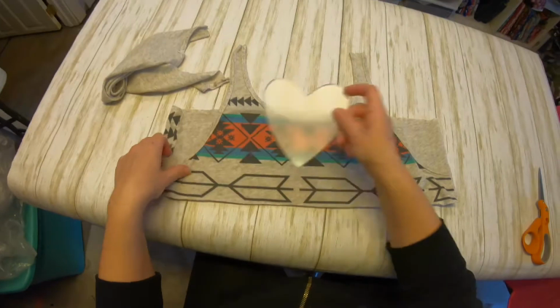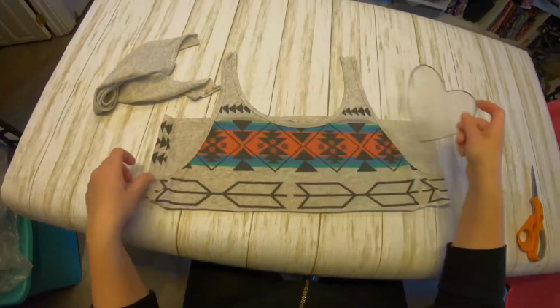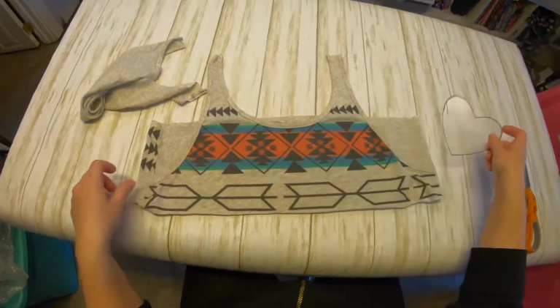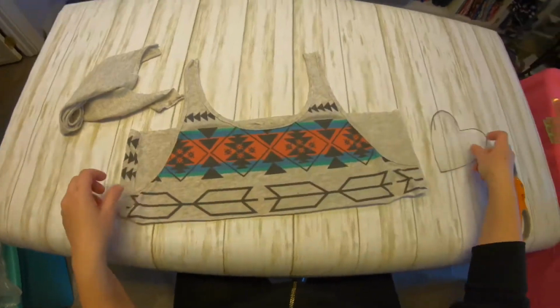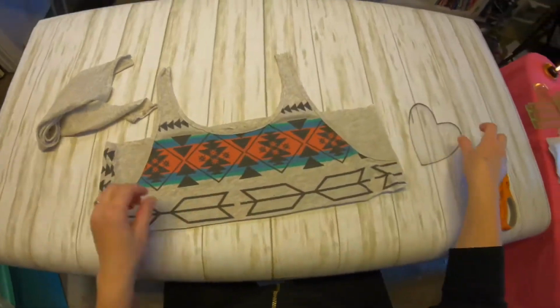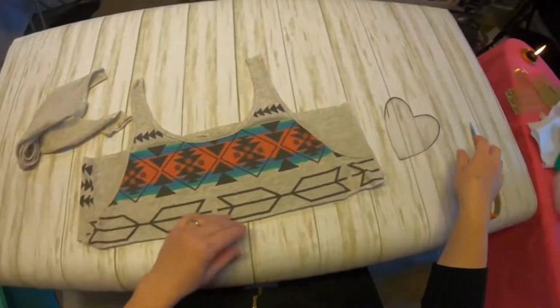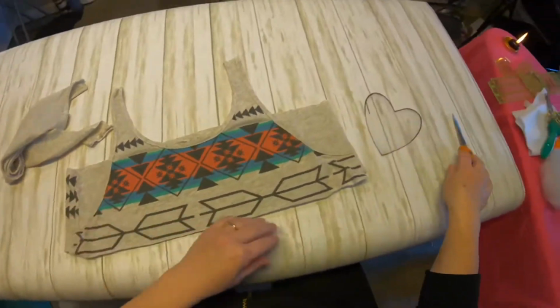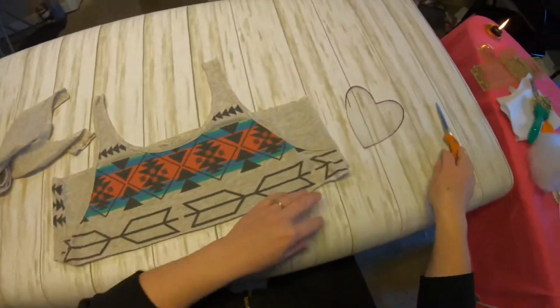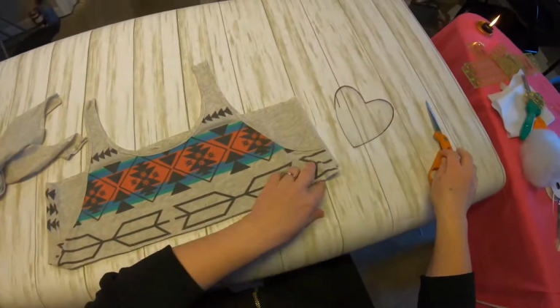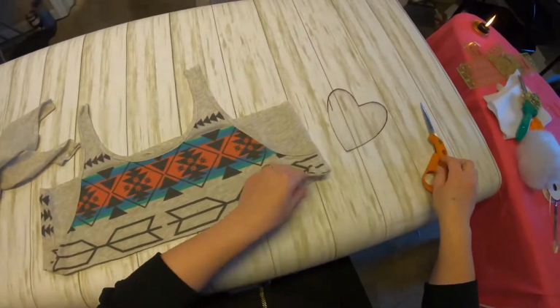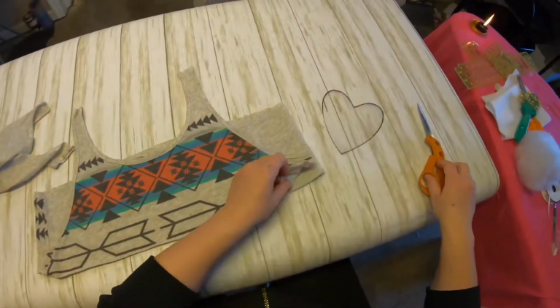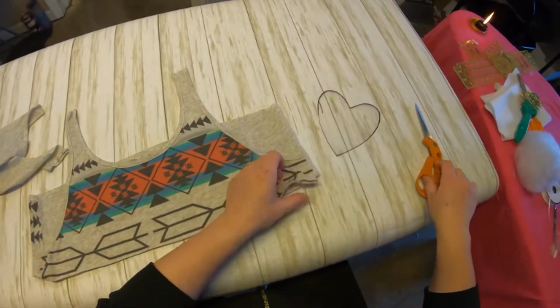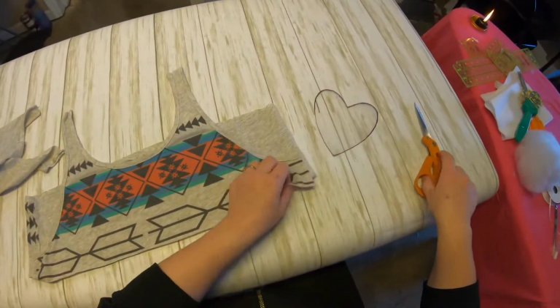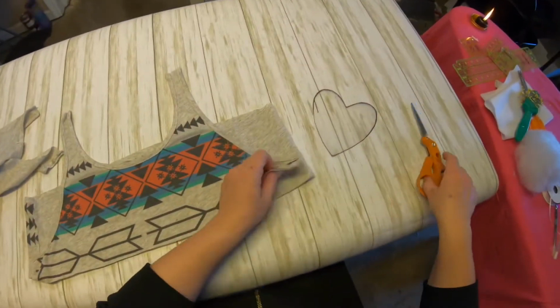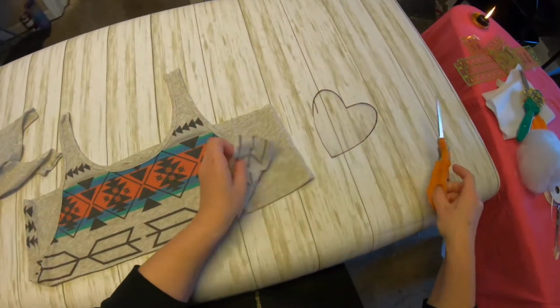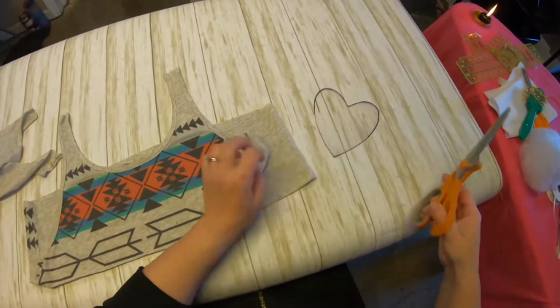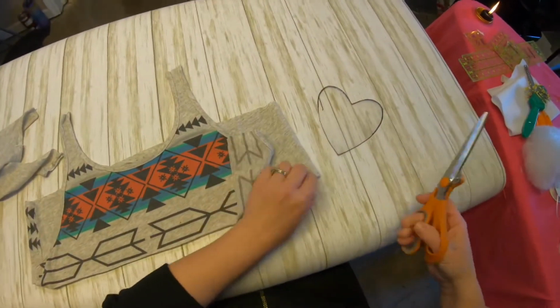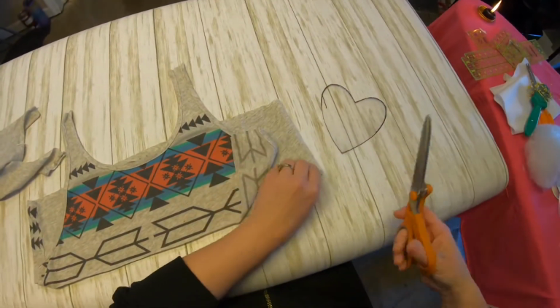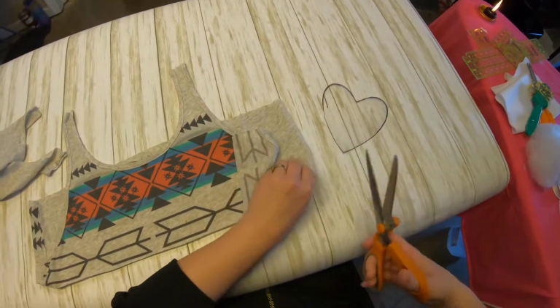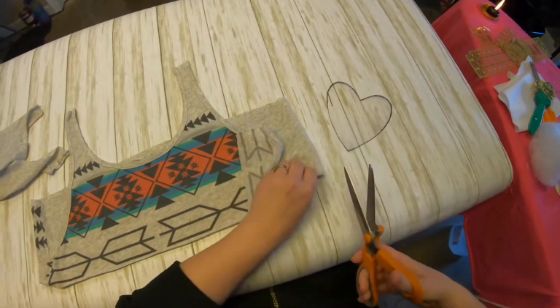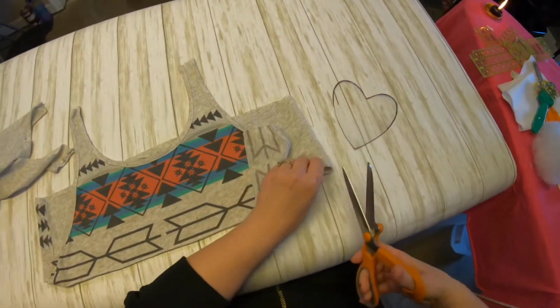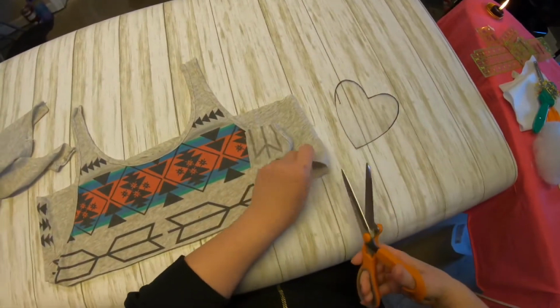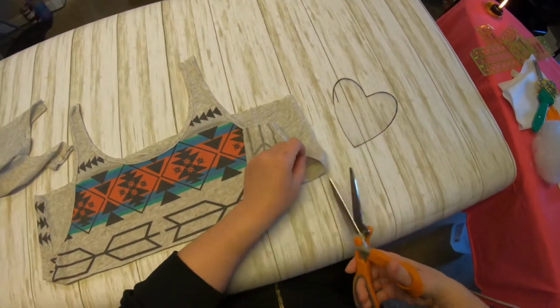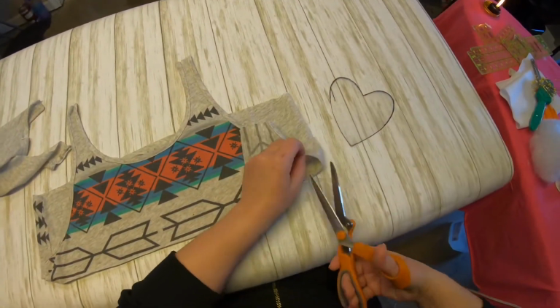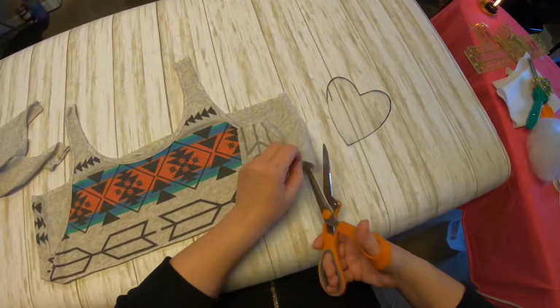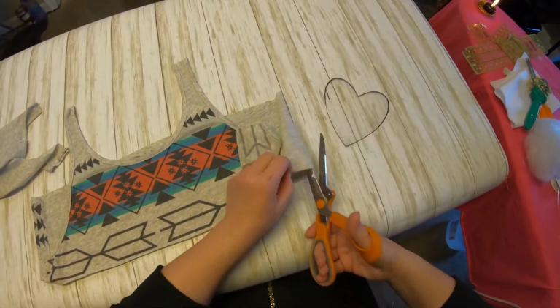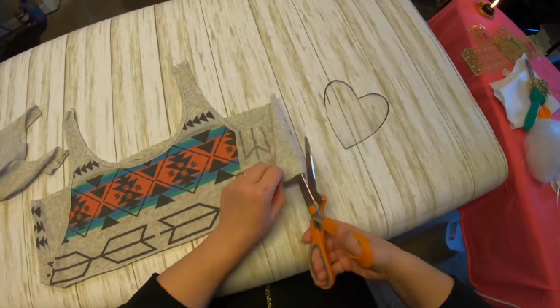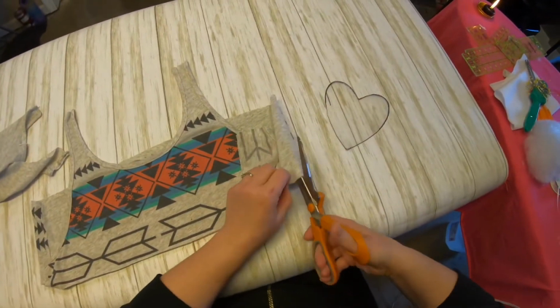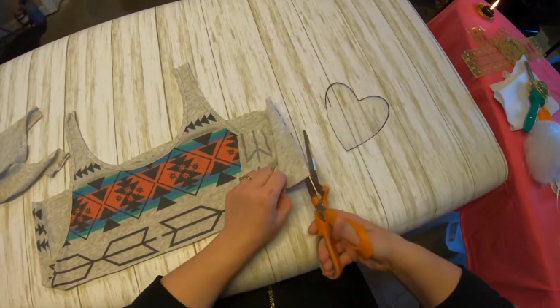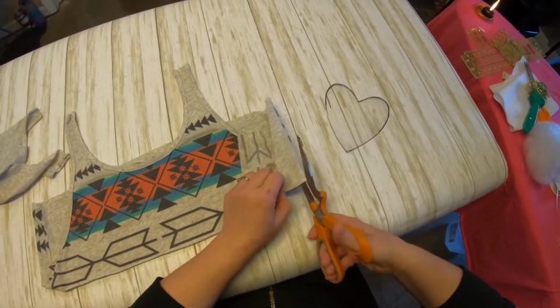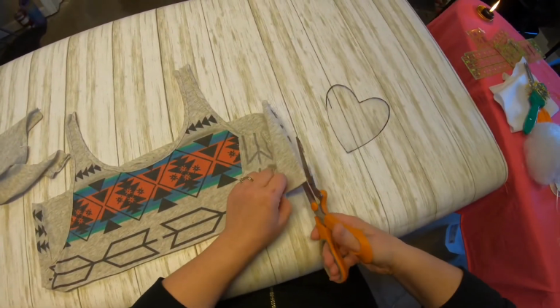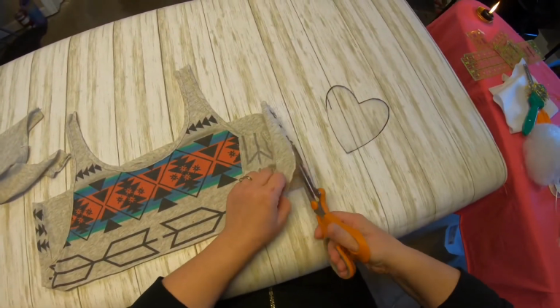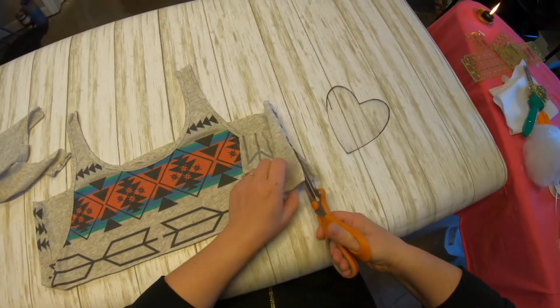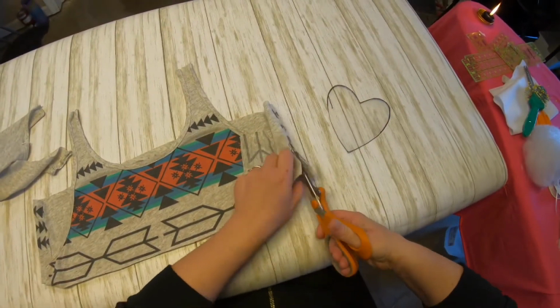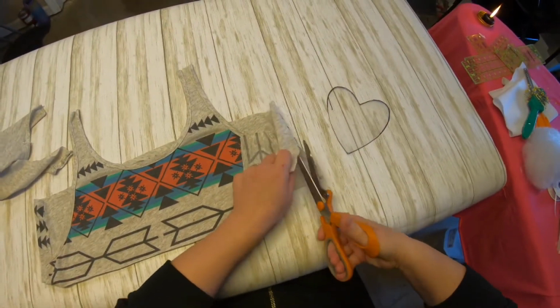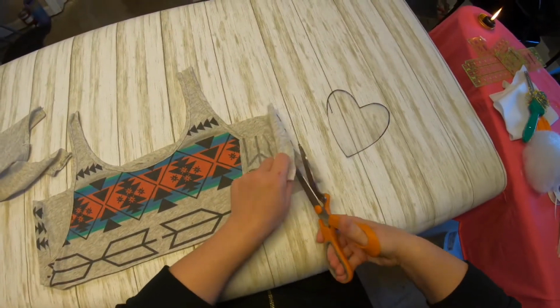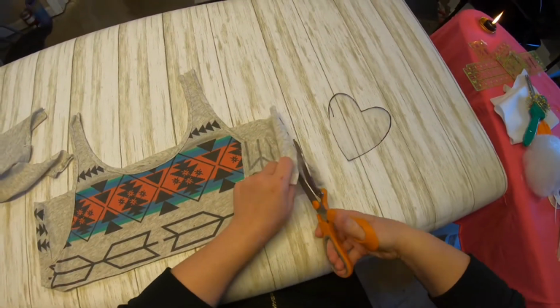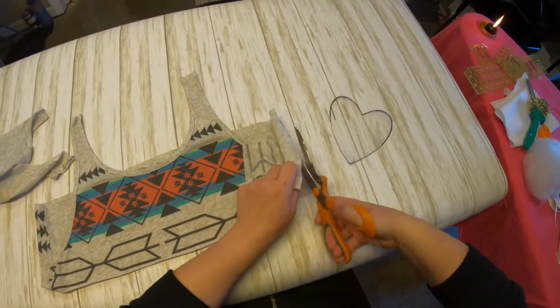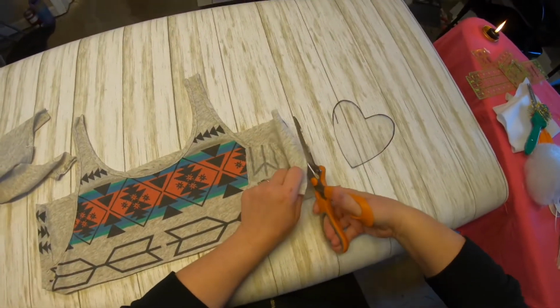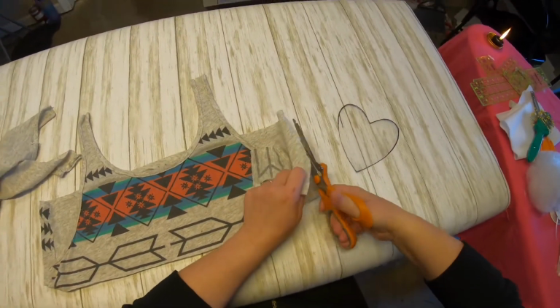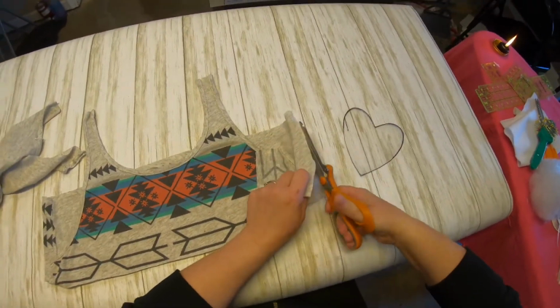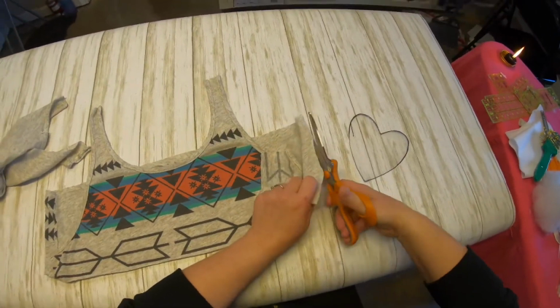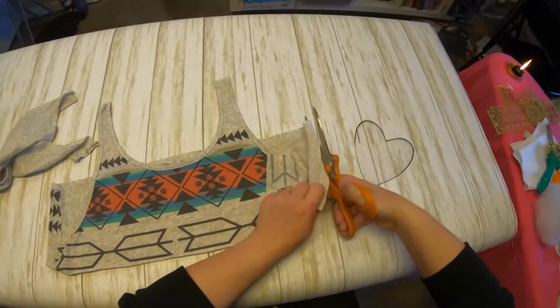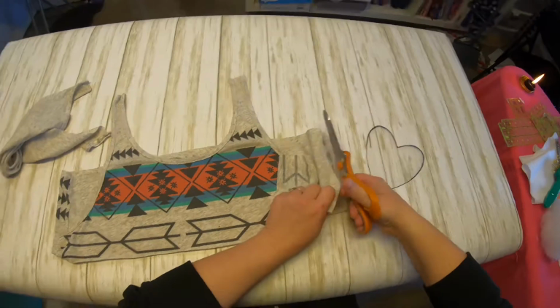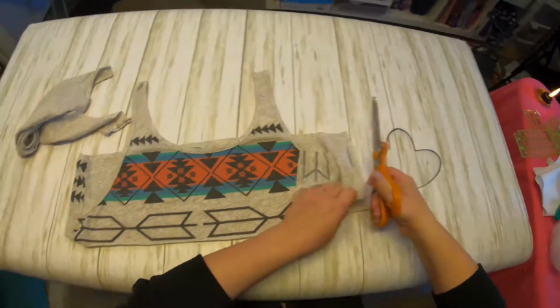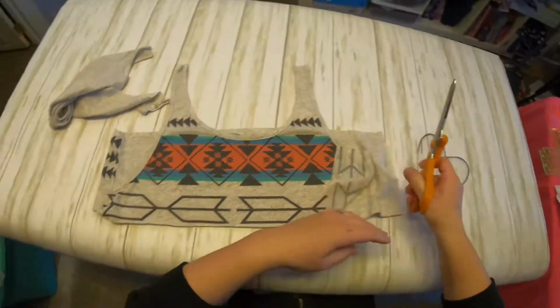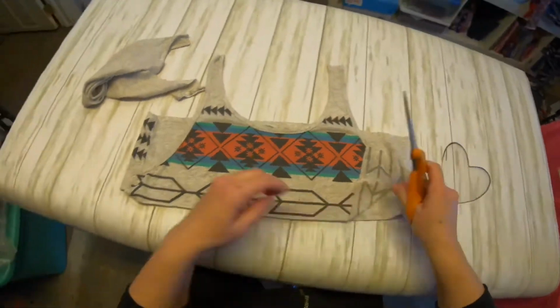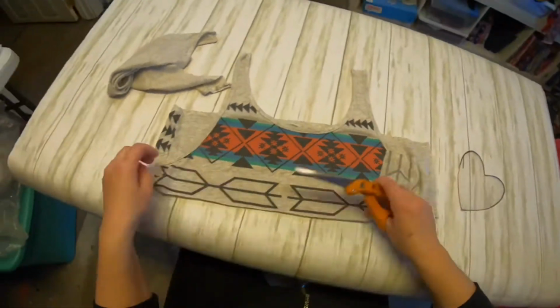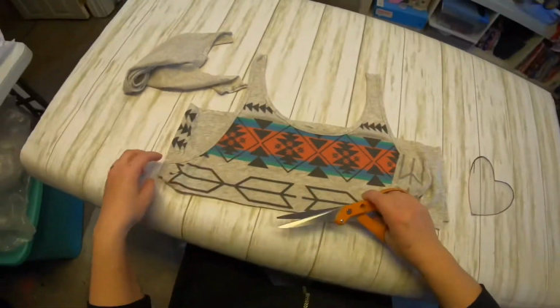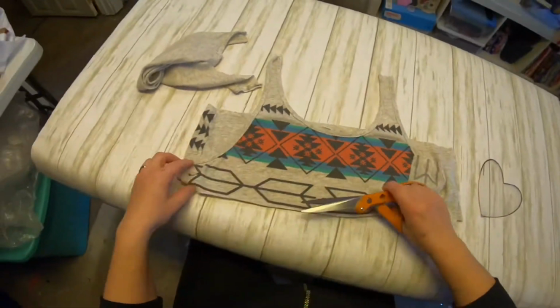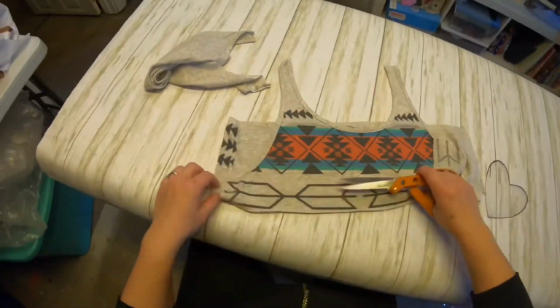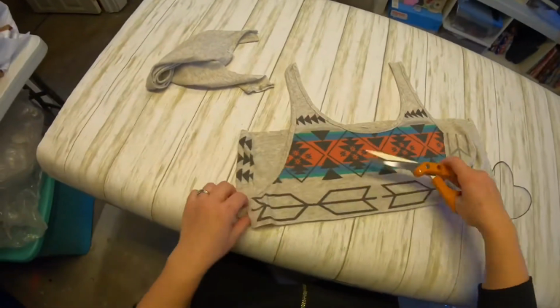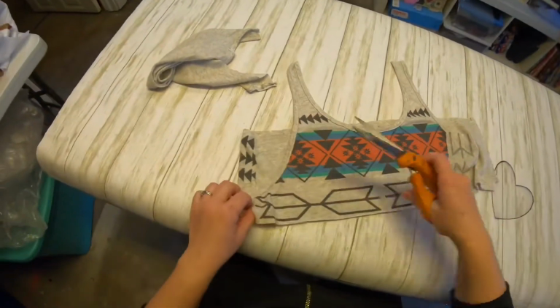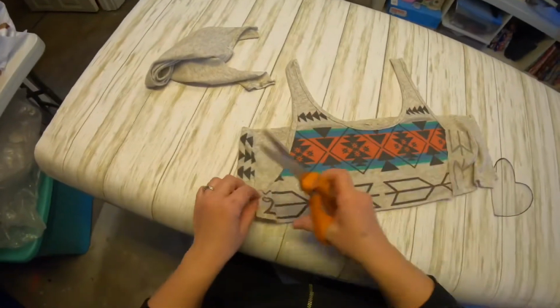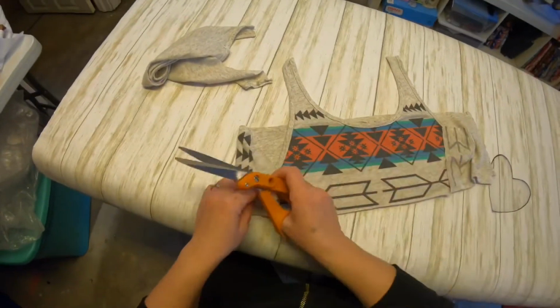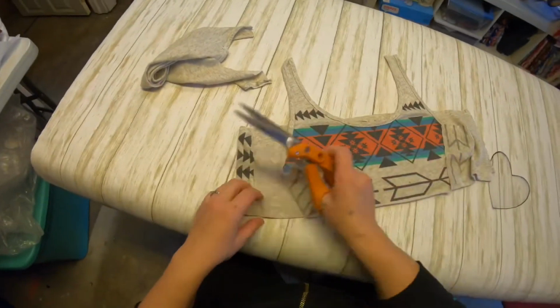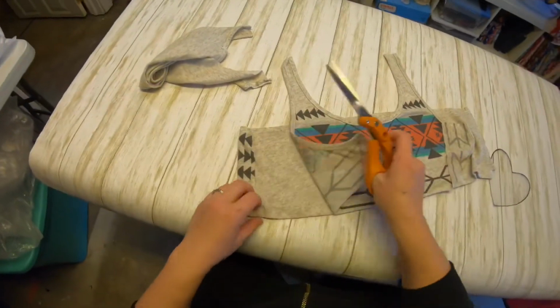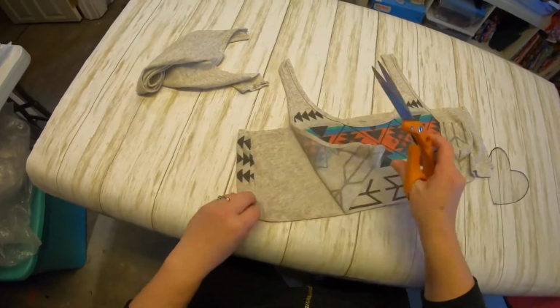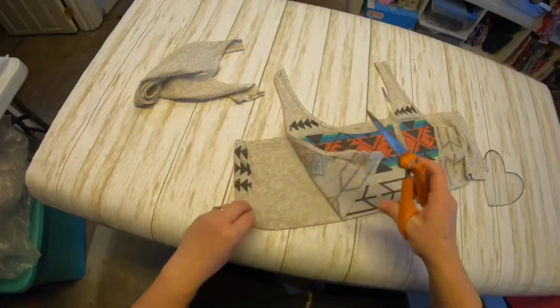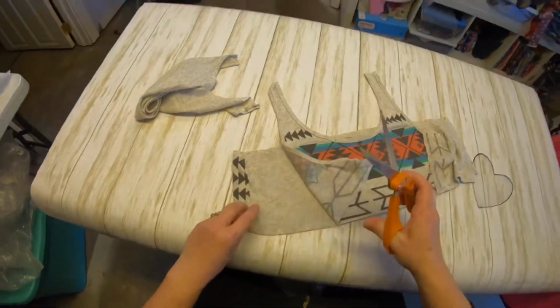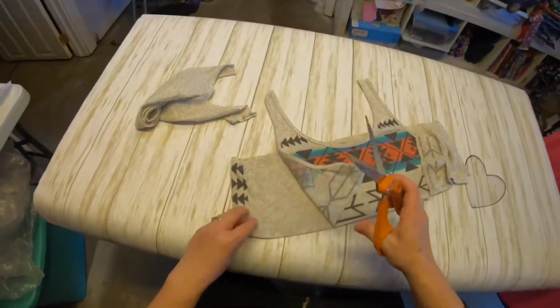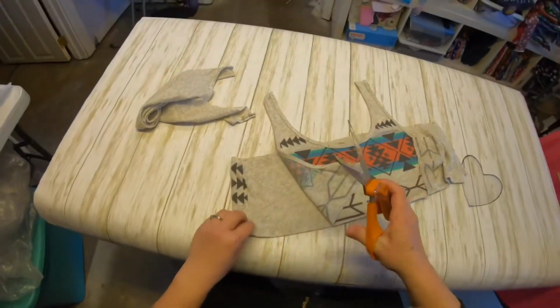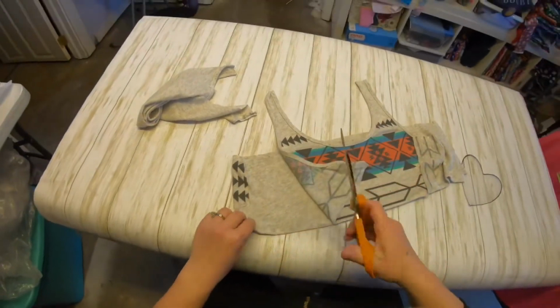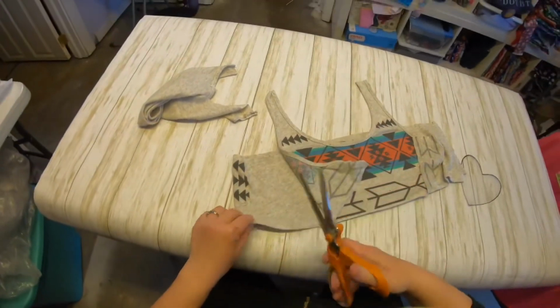Now I have two pieces that are the same width and length, so I'm going to trim it up a little bit.